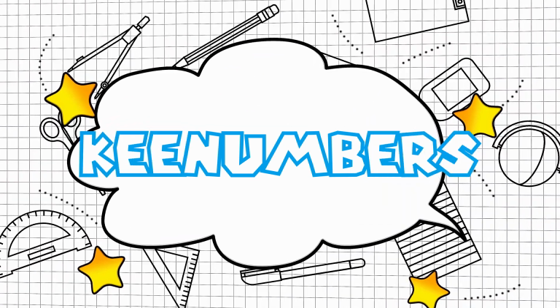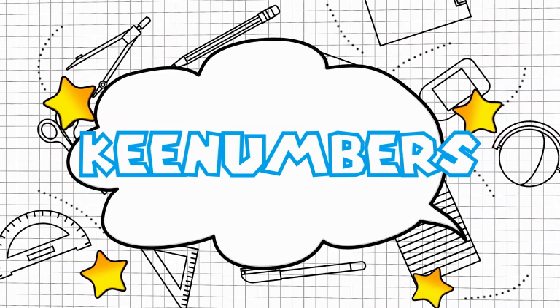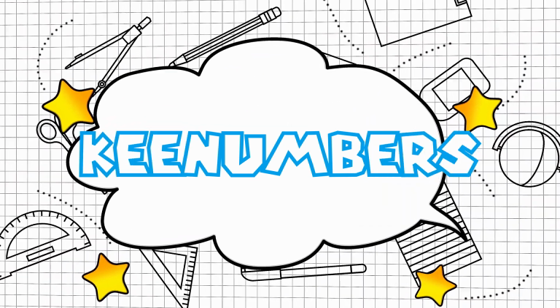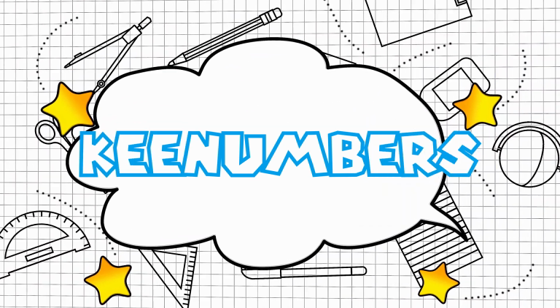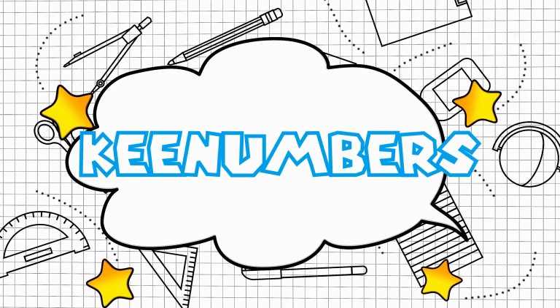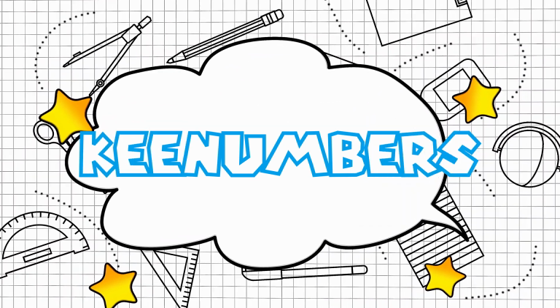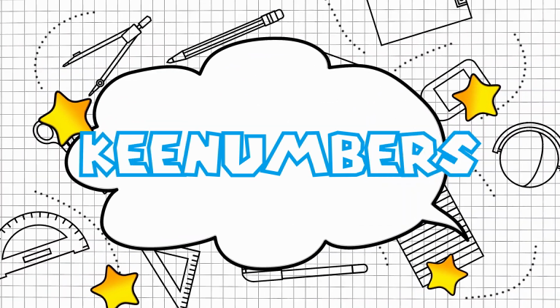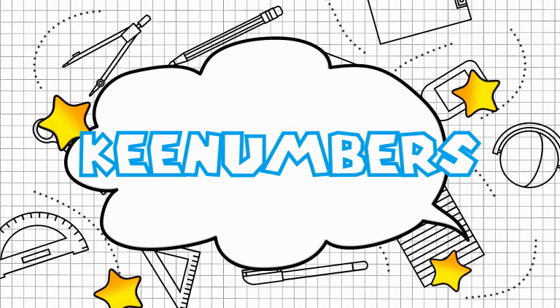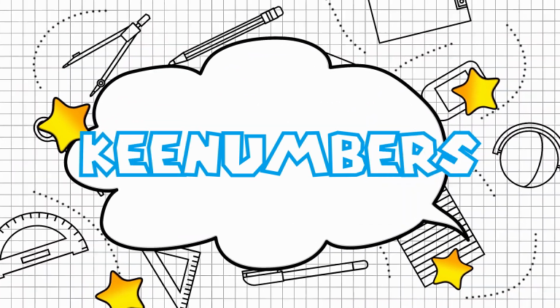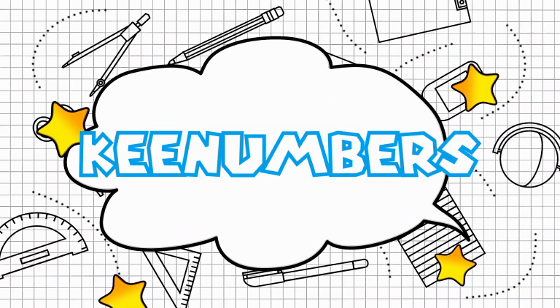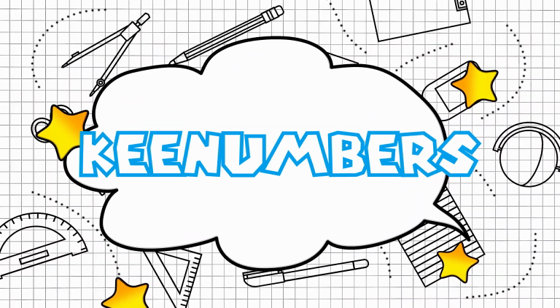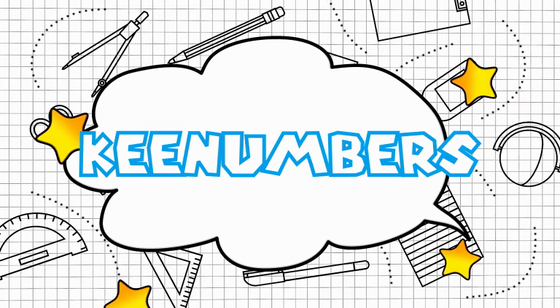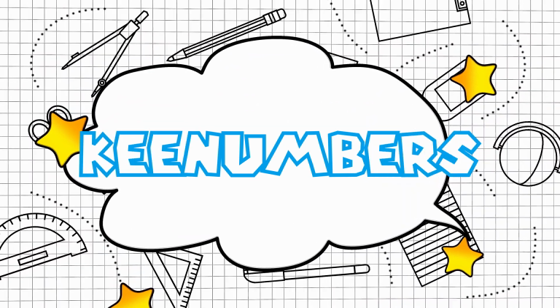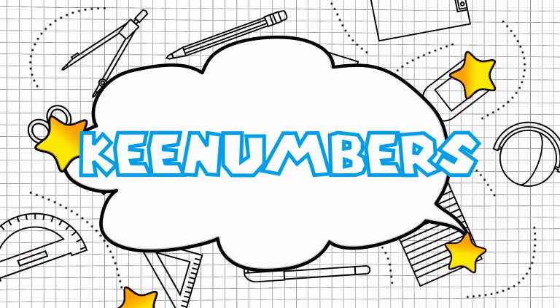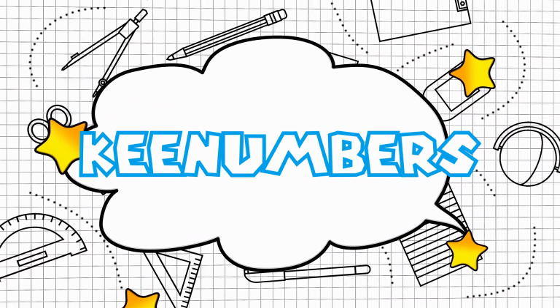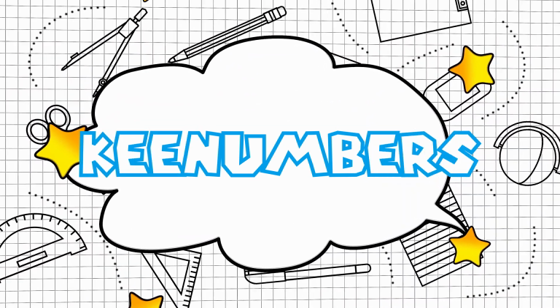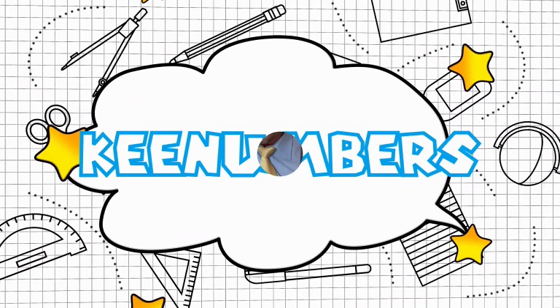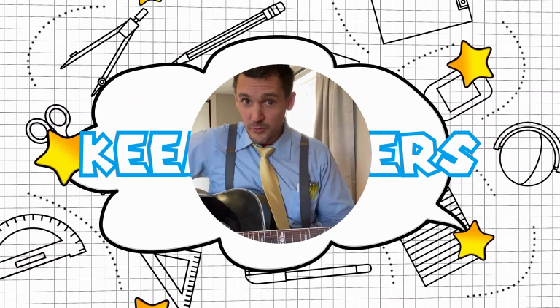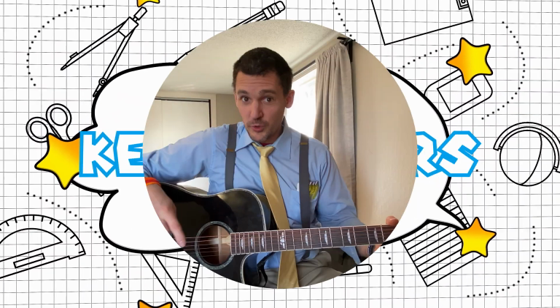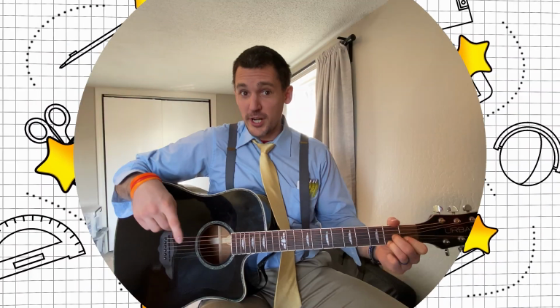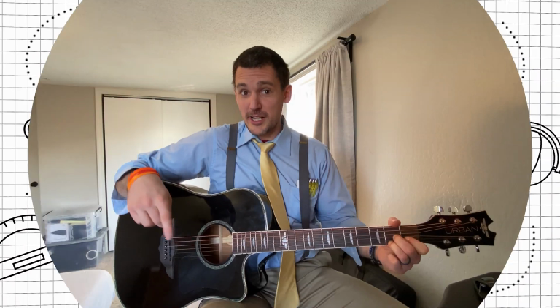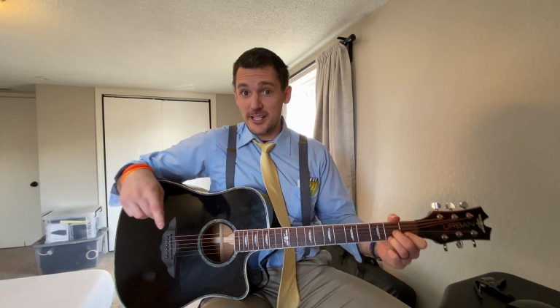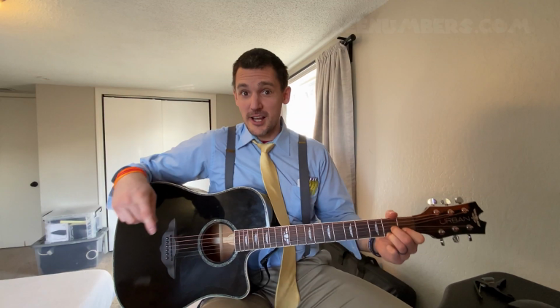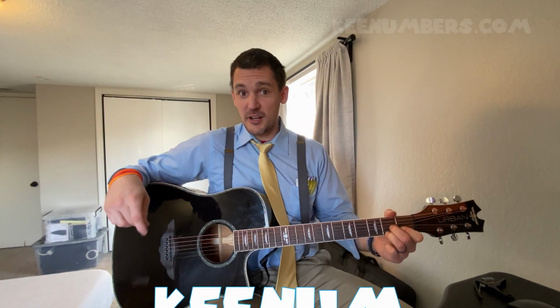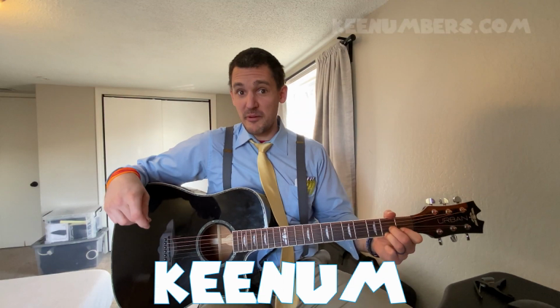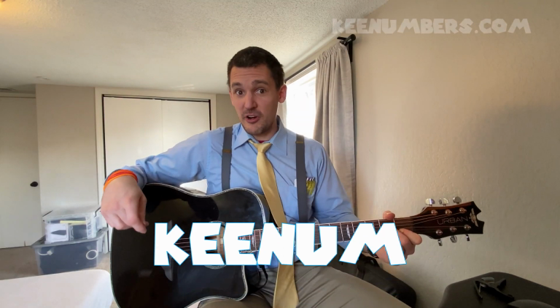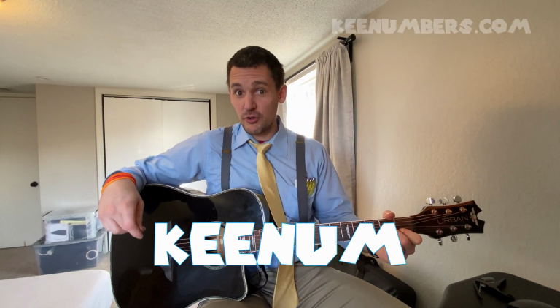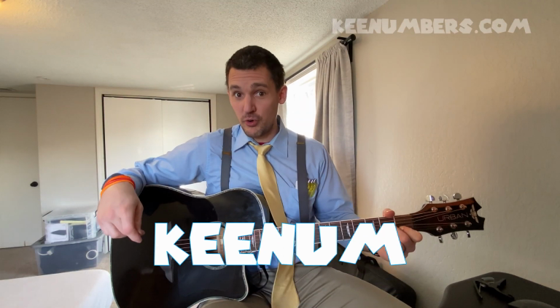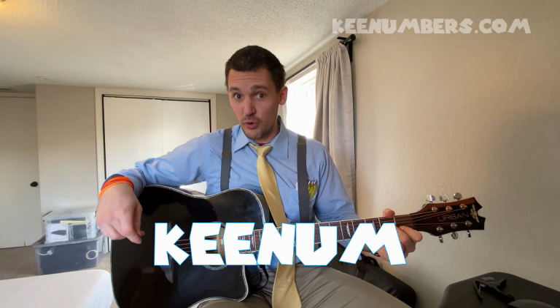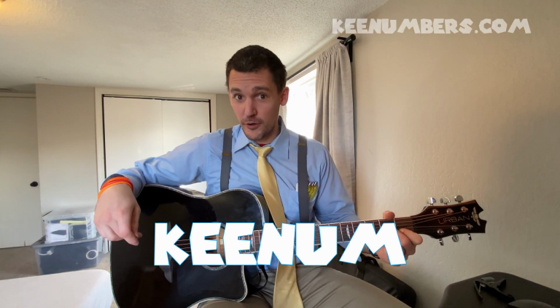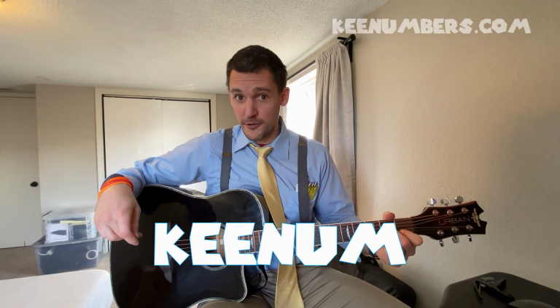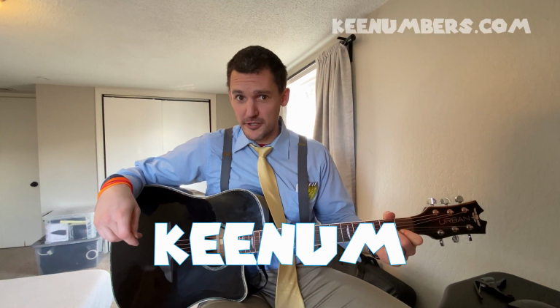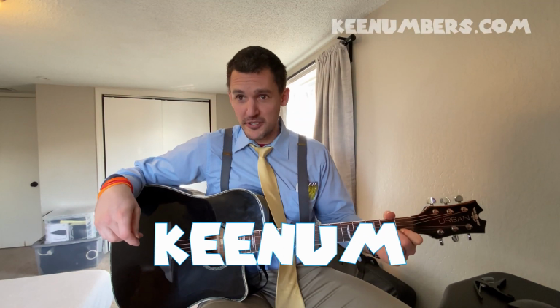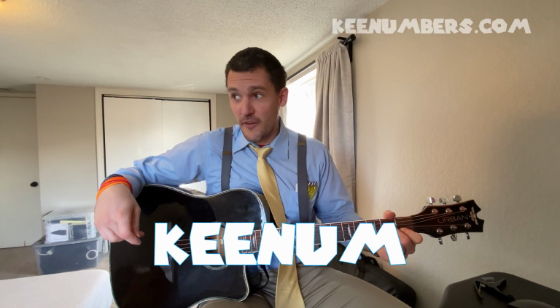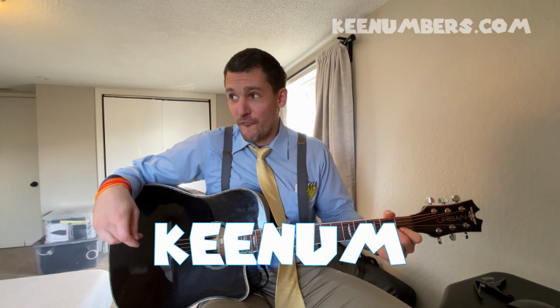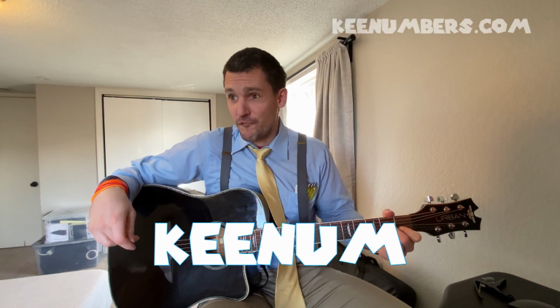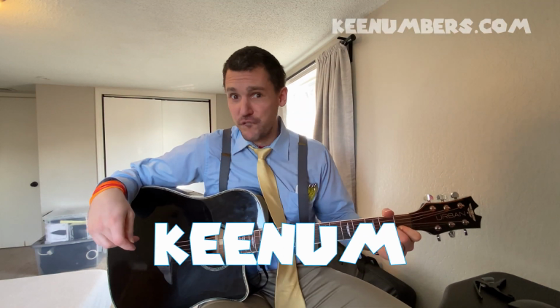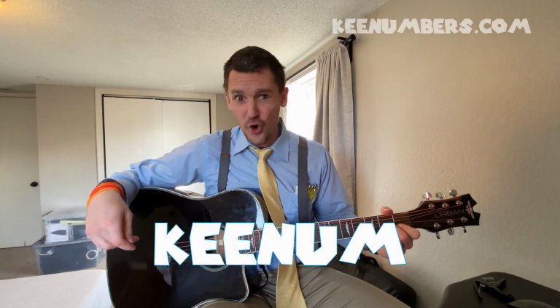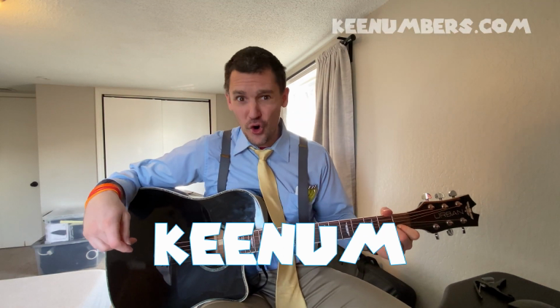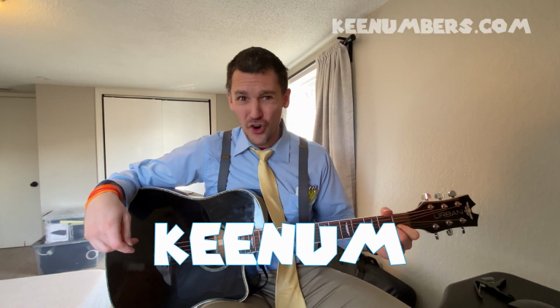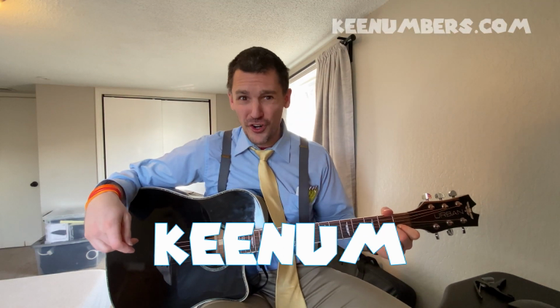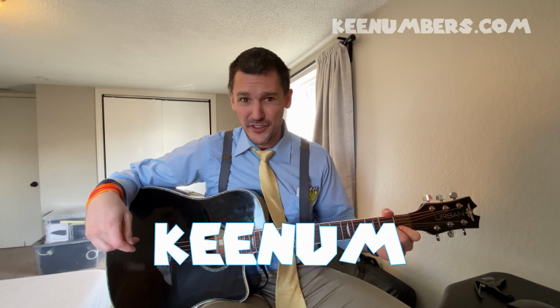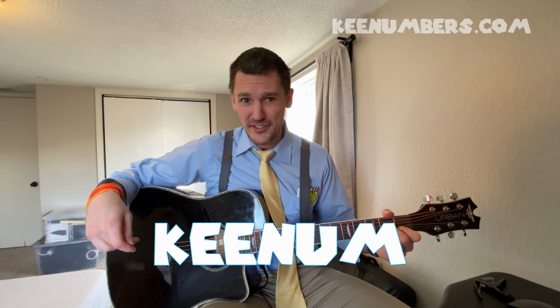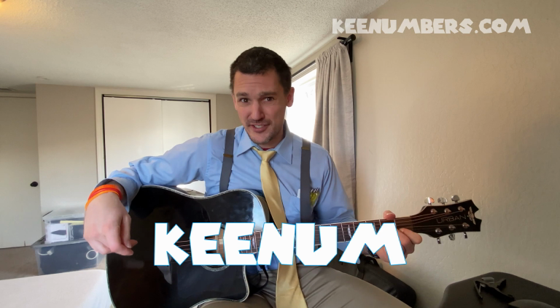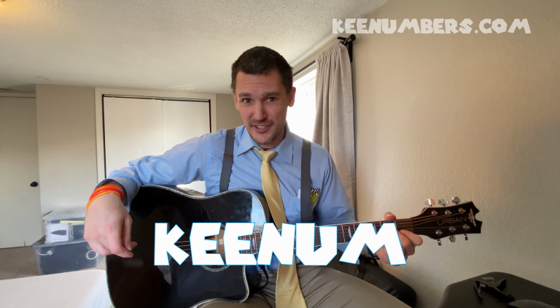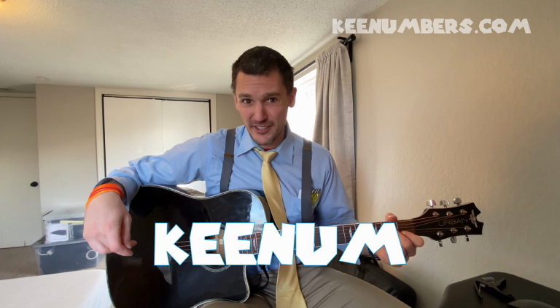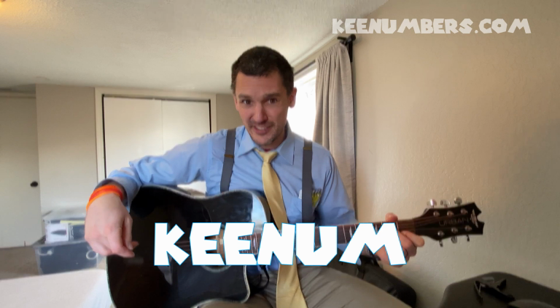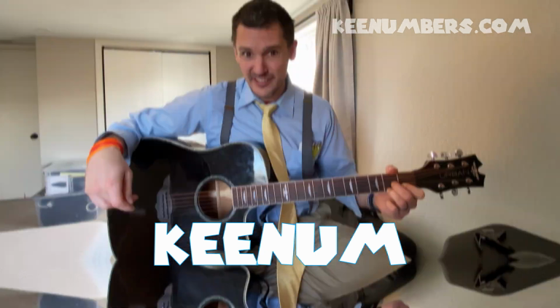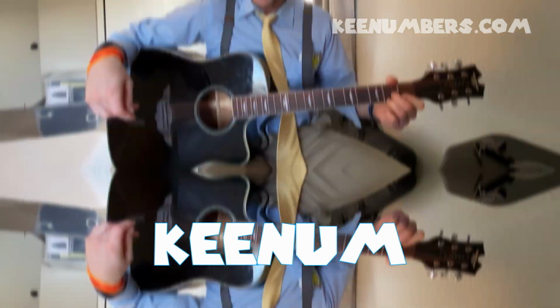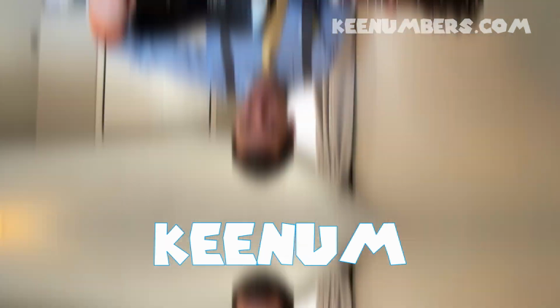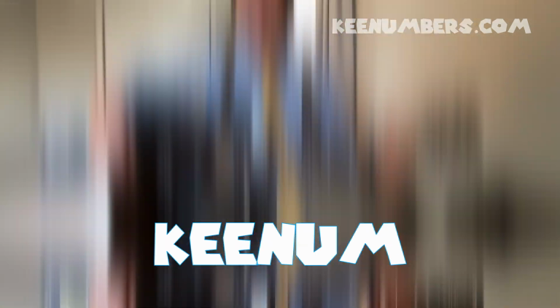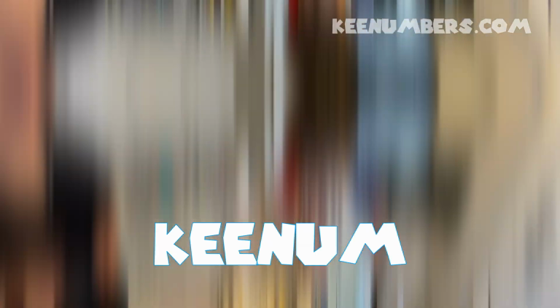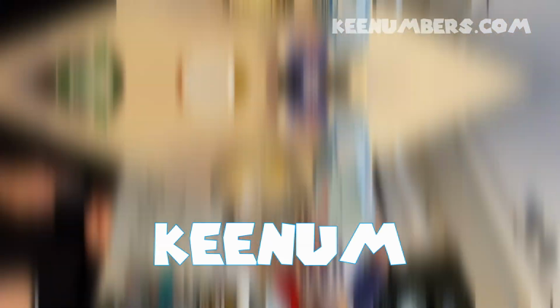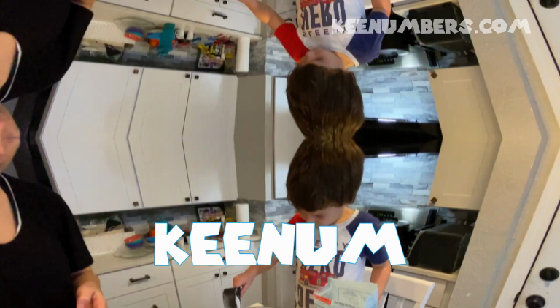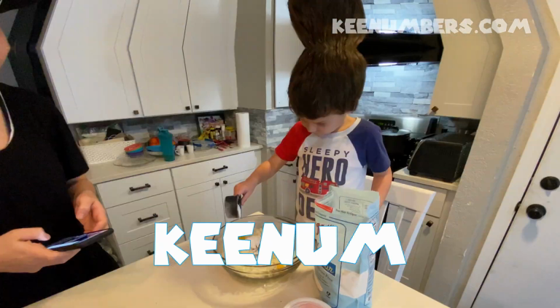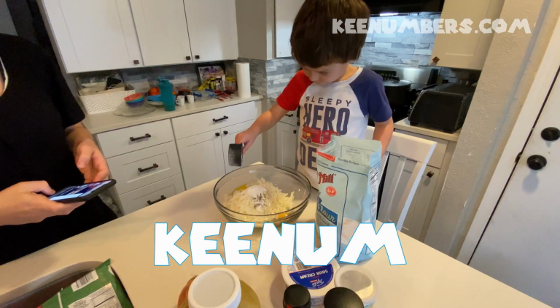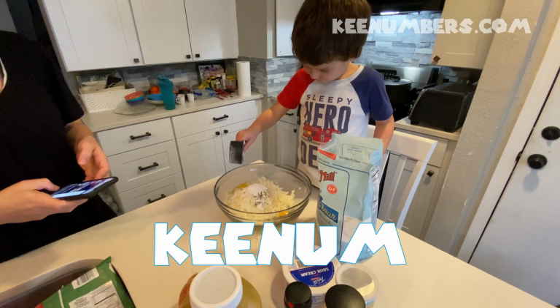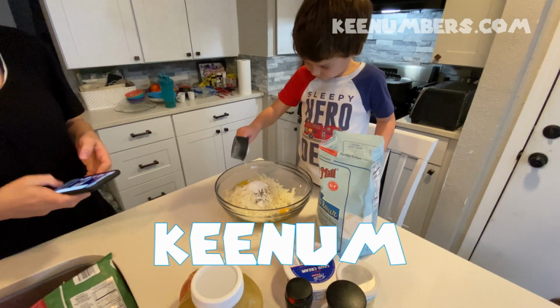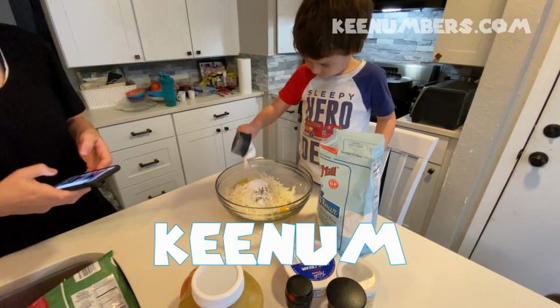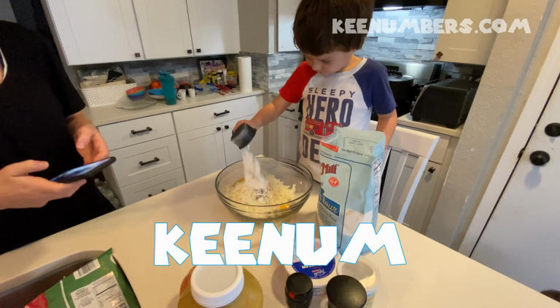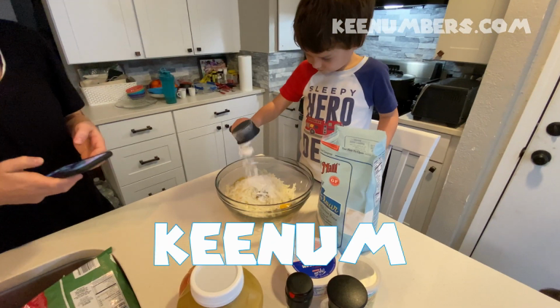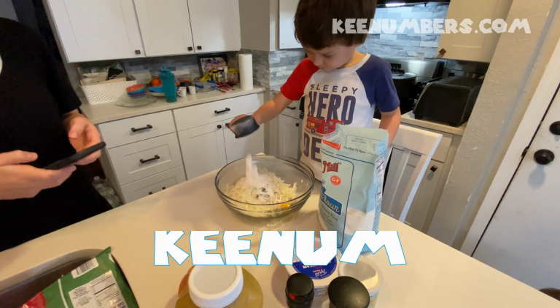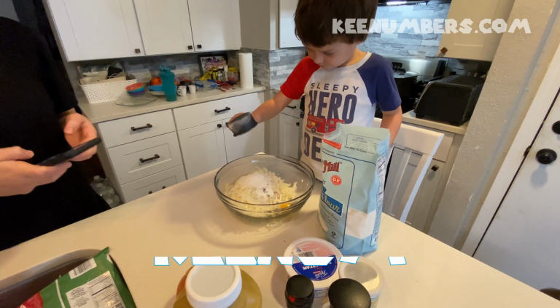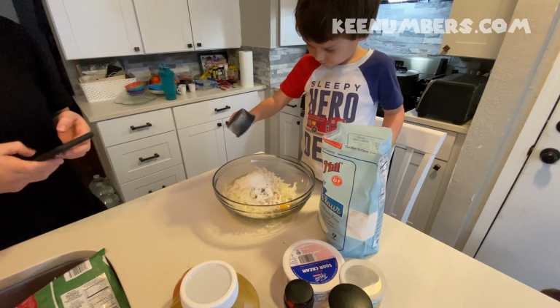Keenum first. I'm Keenum. We're going to talk about quarters, fourths. Very good, Bubby.